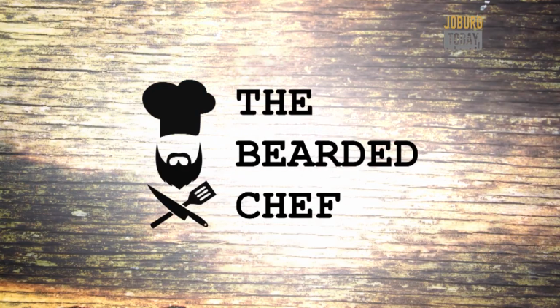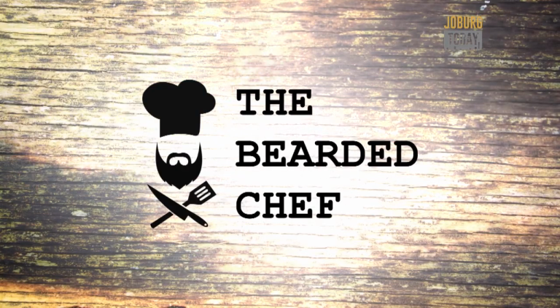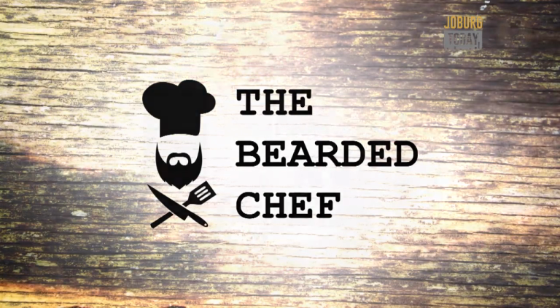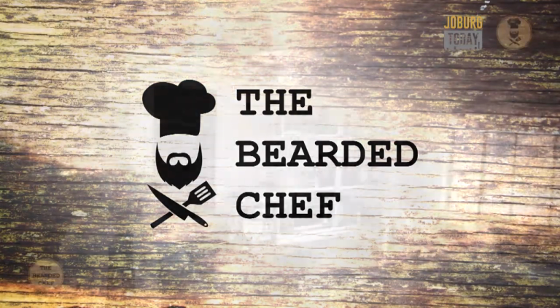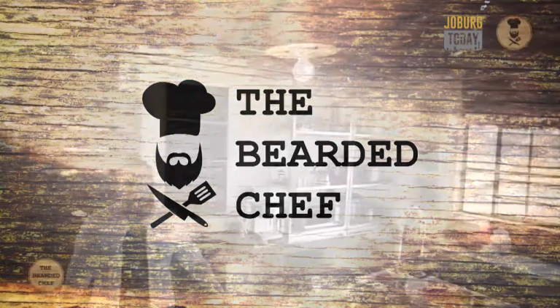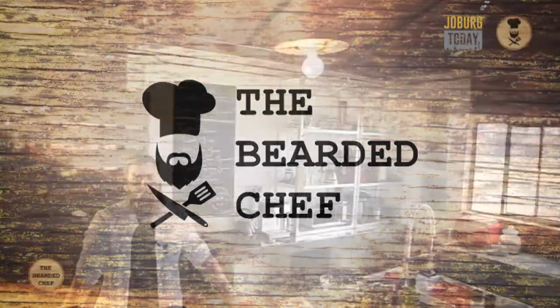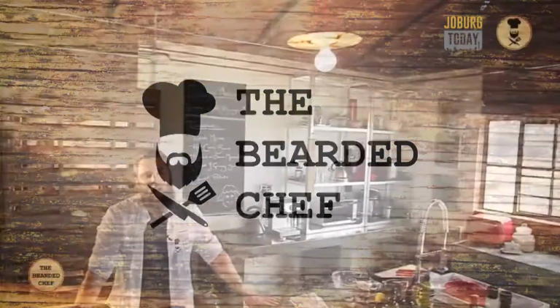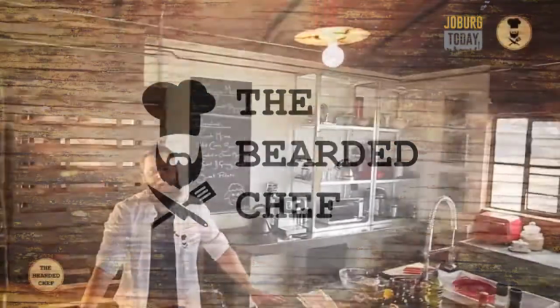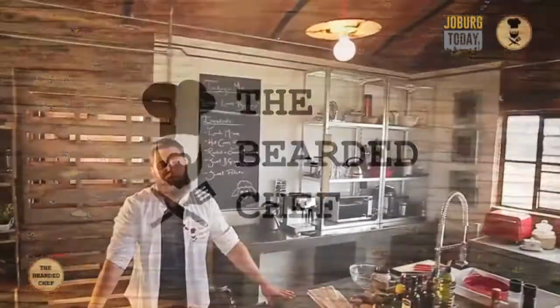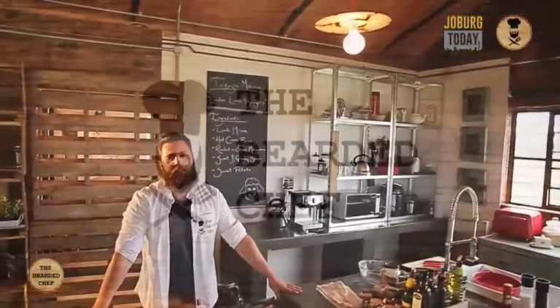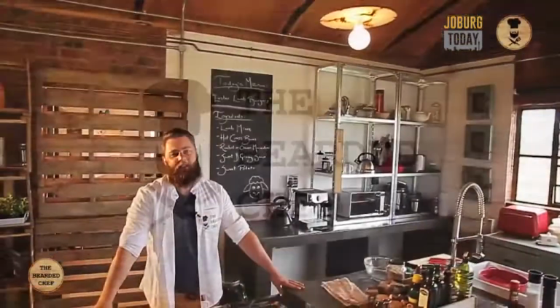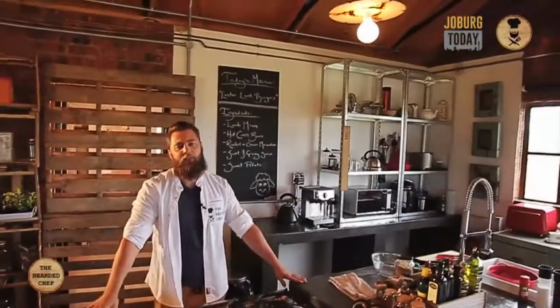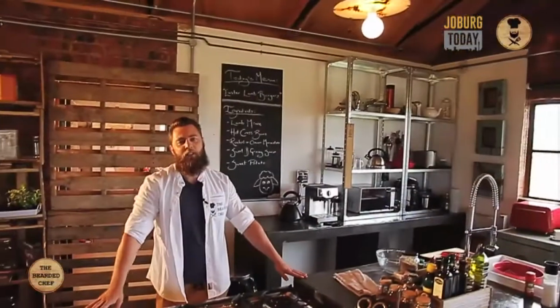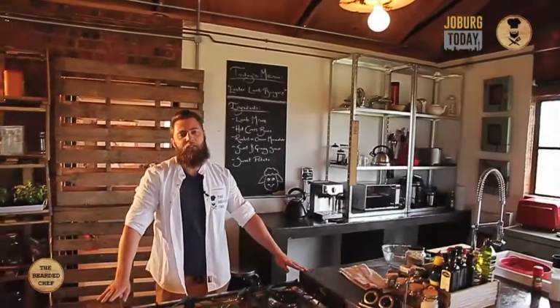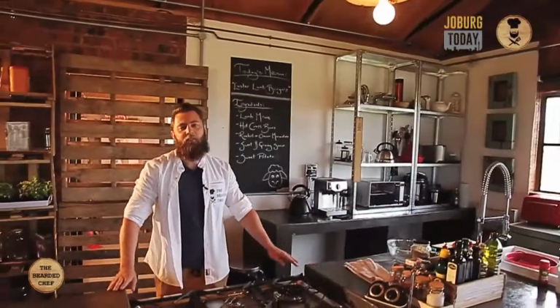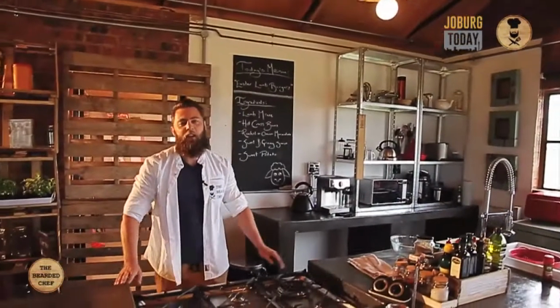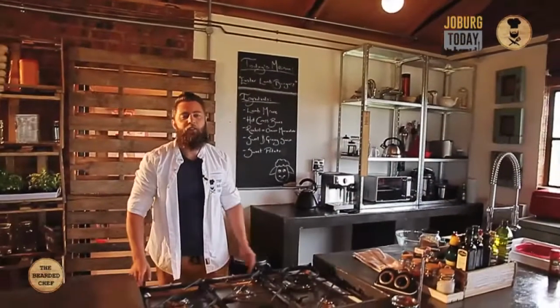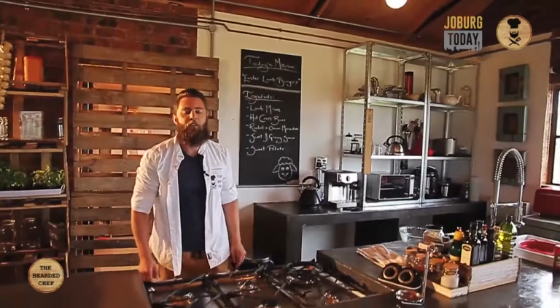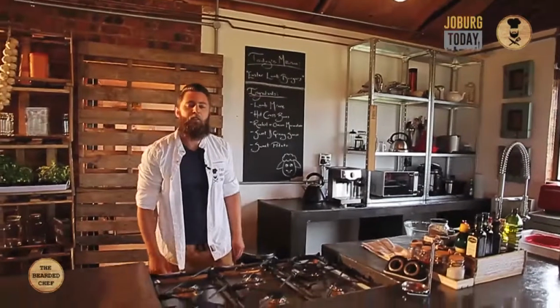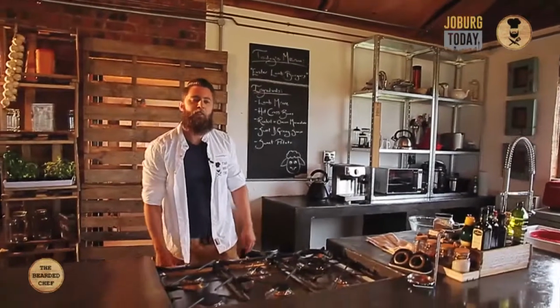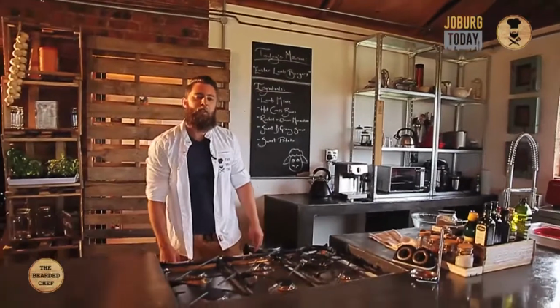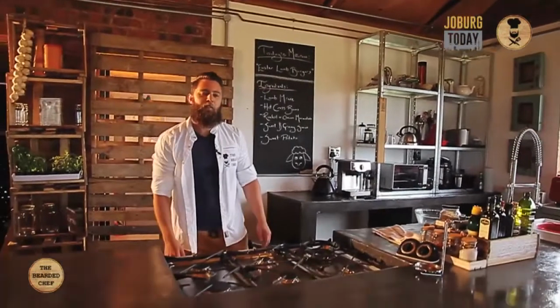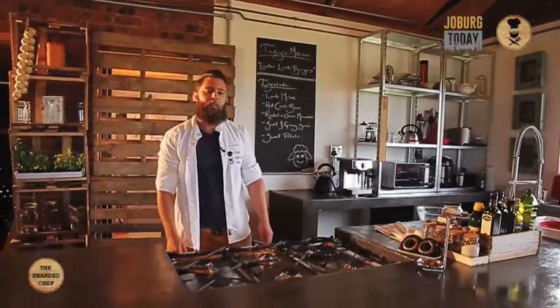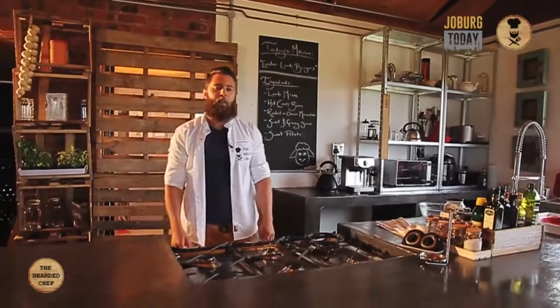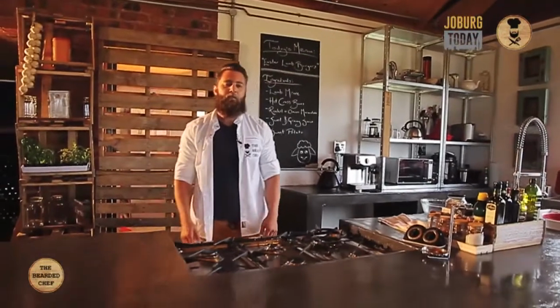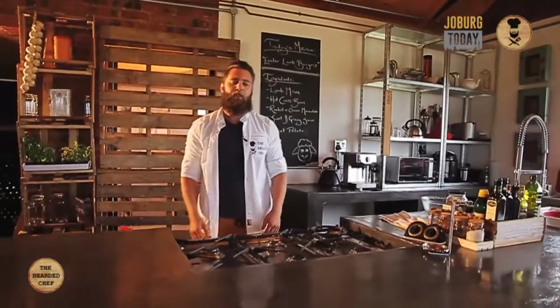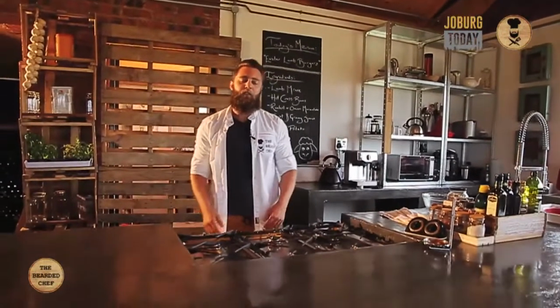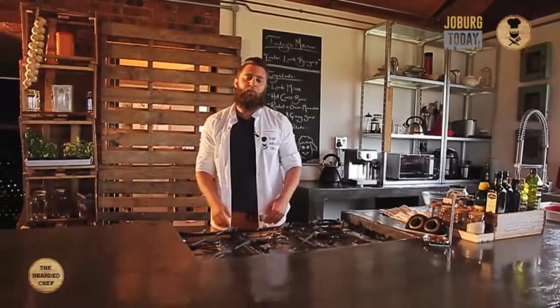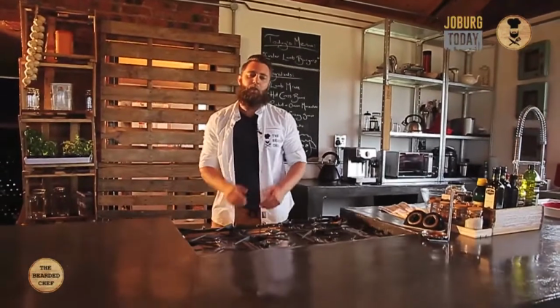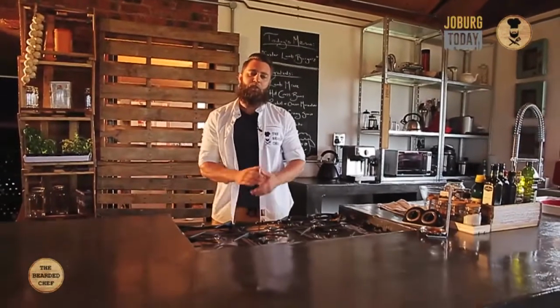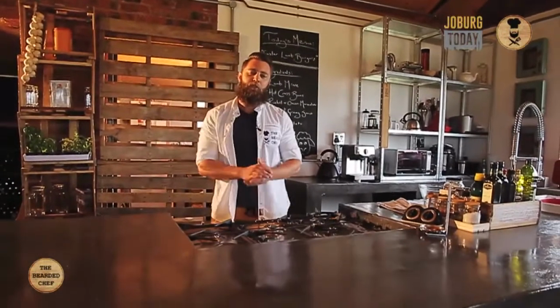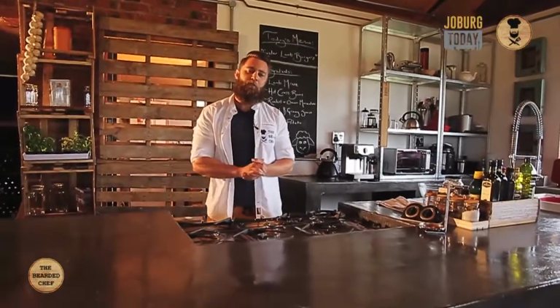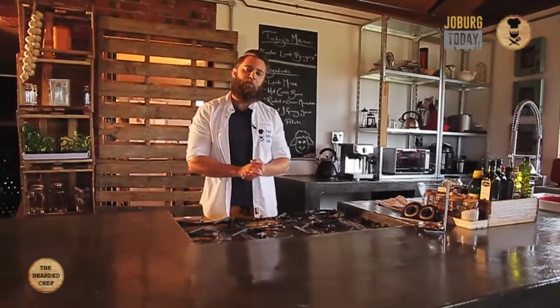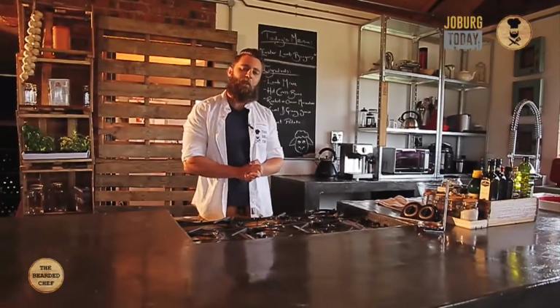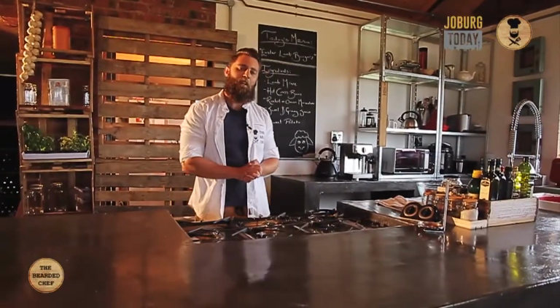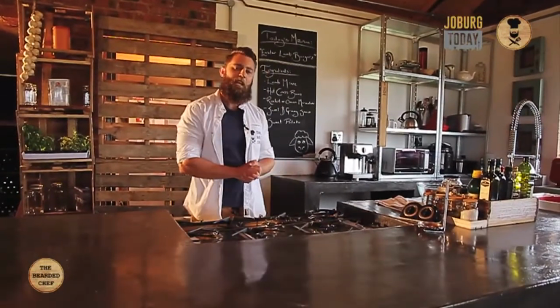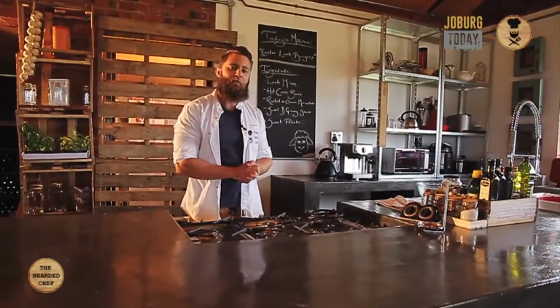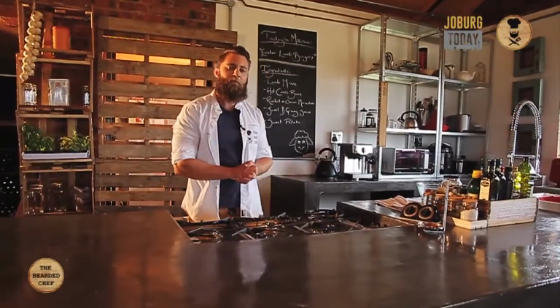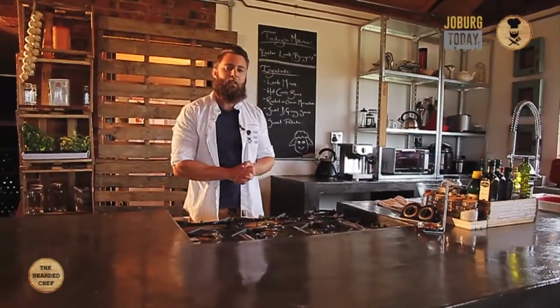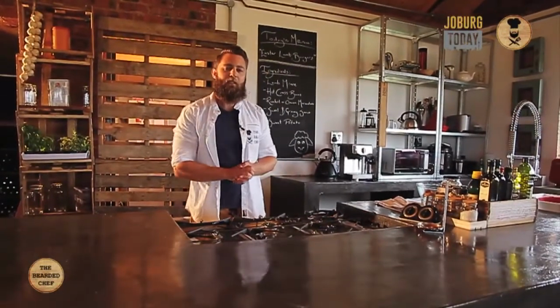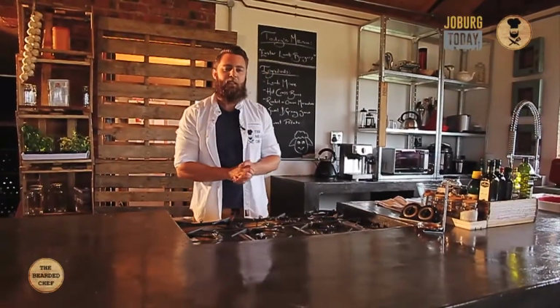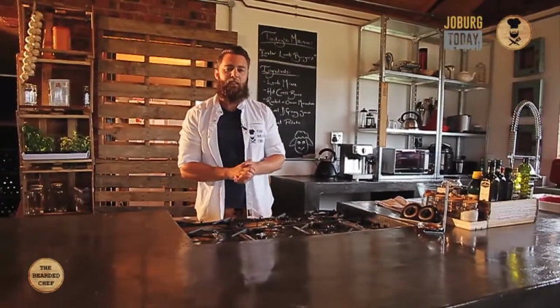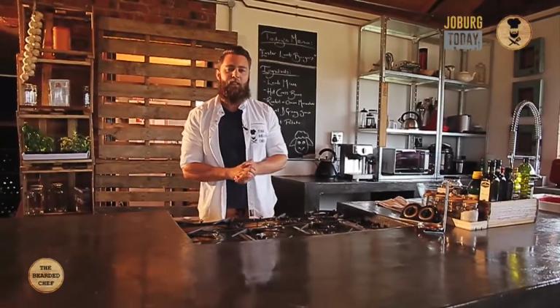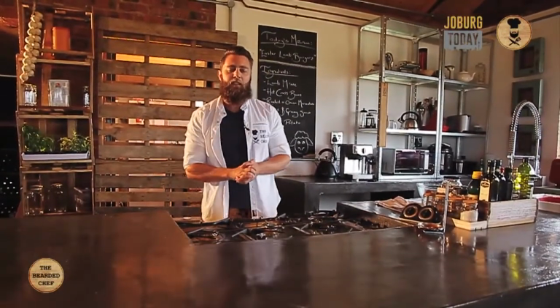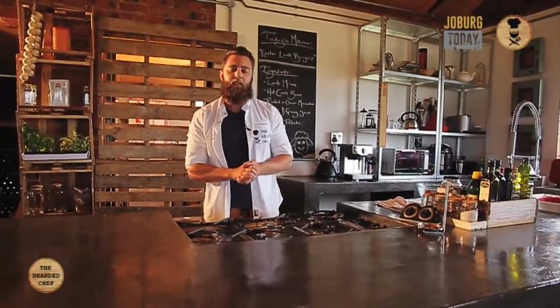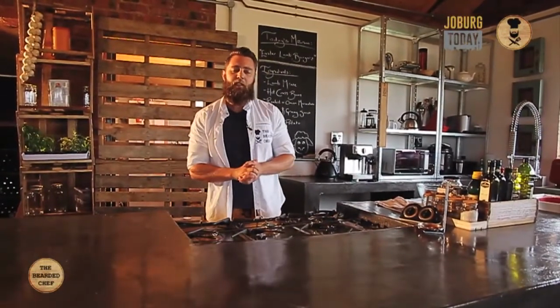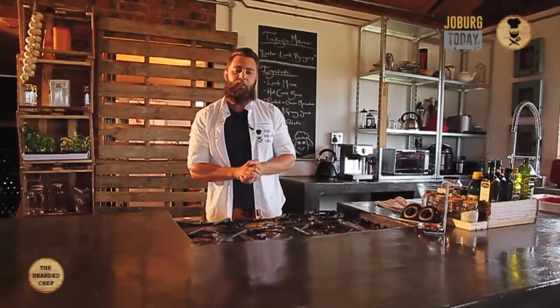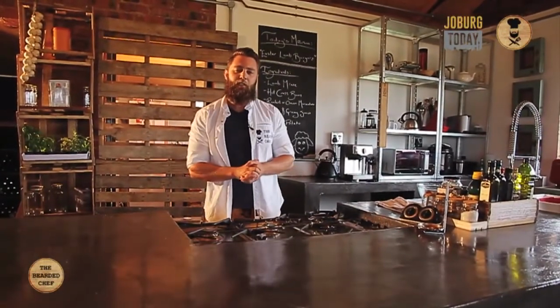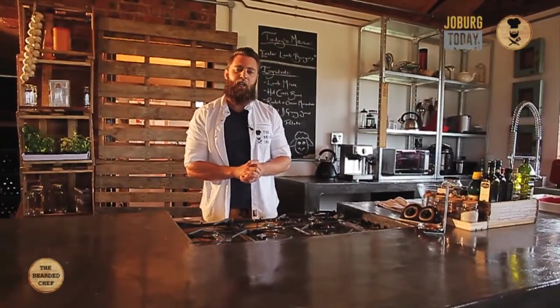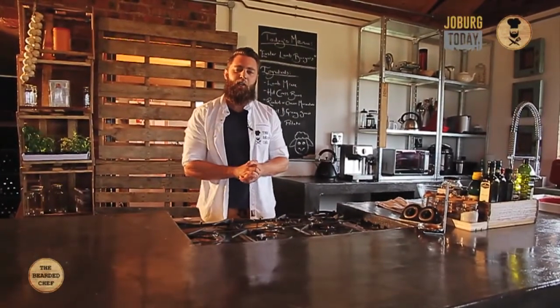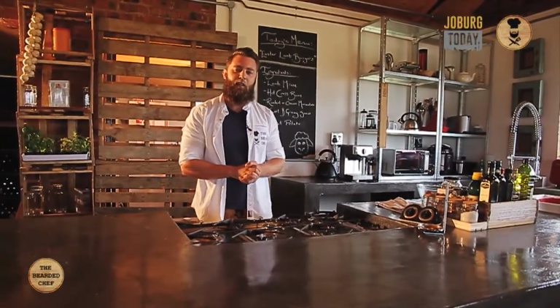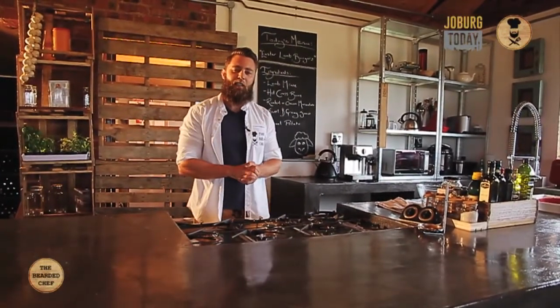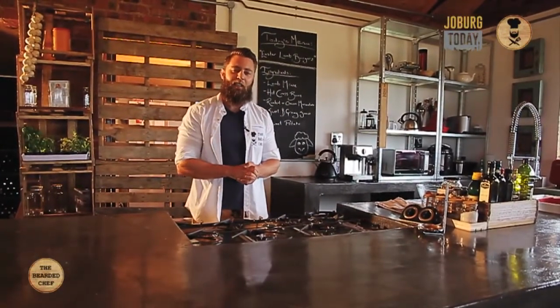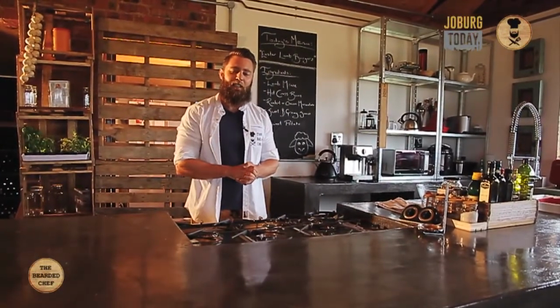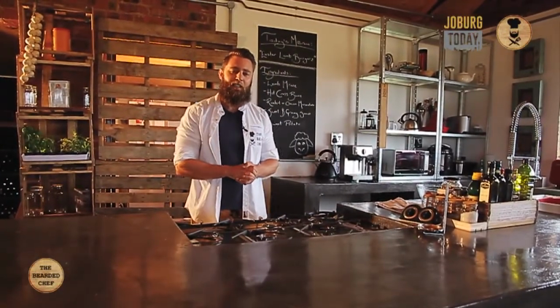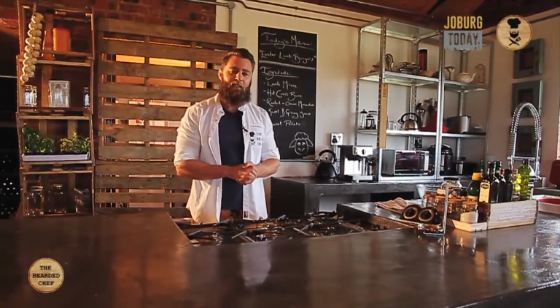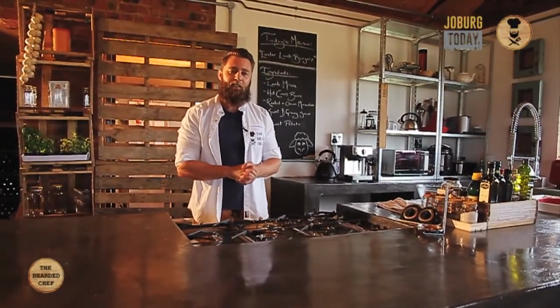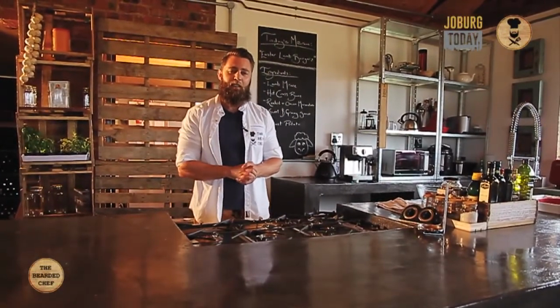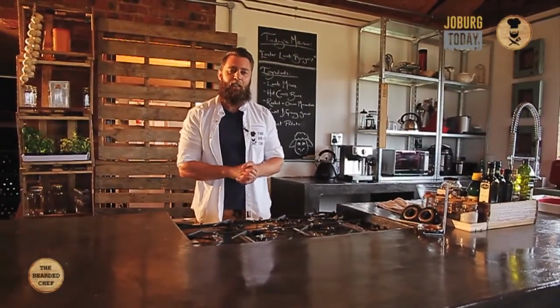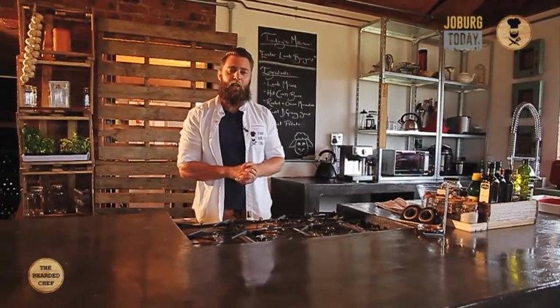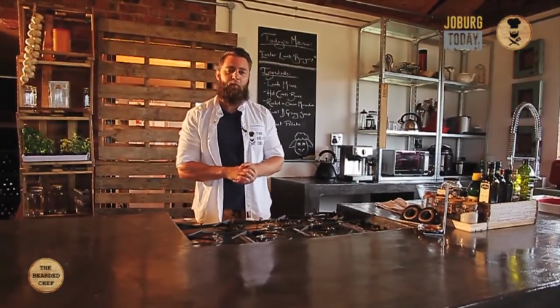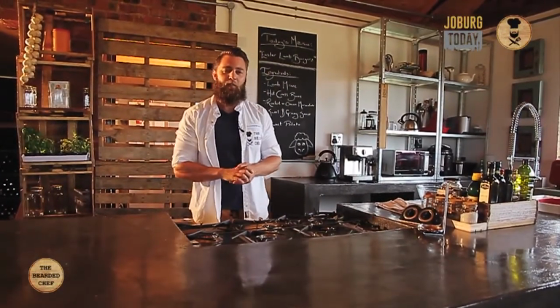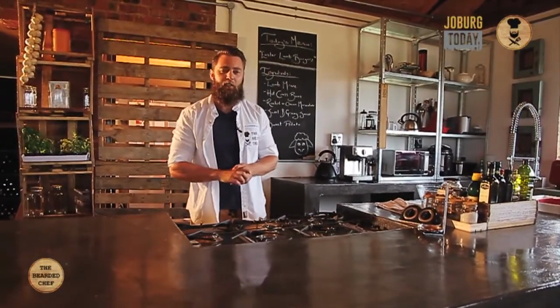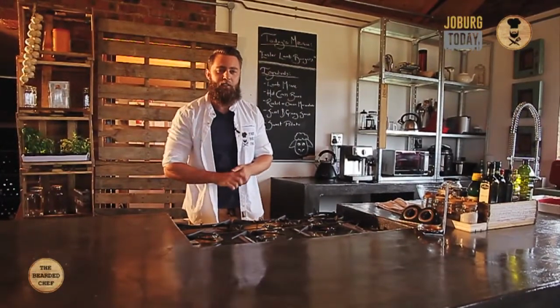Hi, I'm The Bearded Chef and you're on Cooking with Lamb channel brought to you by Lamb and Mutton SA. Today I'm making Easter lamb burgers.